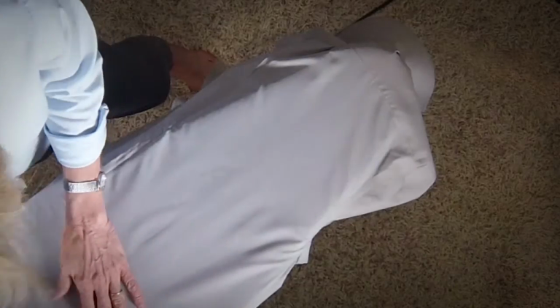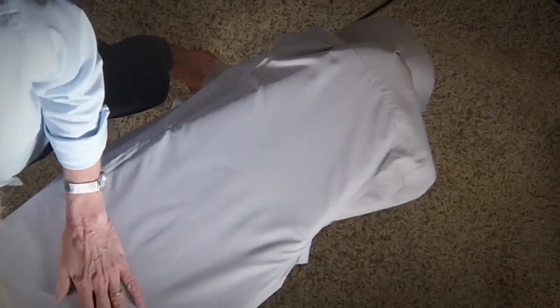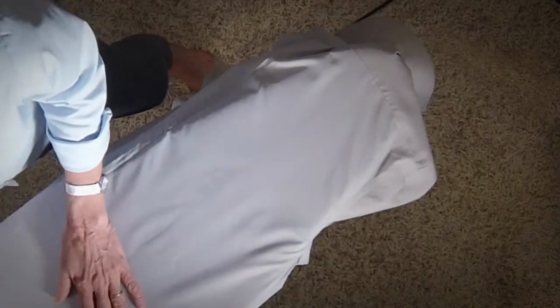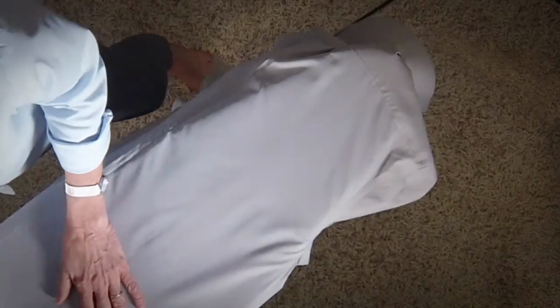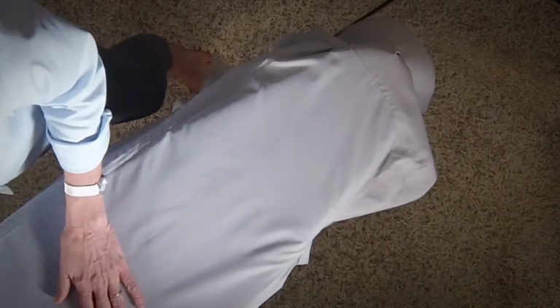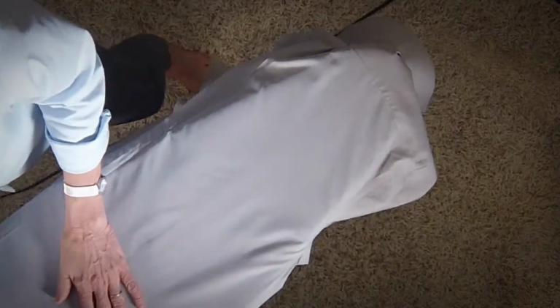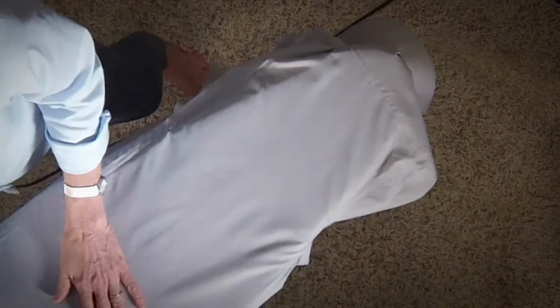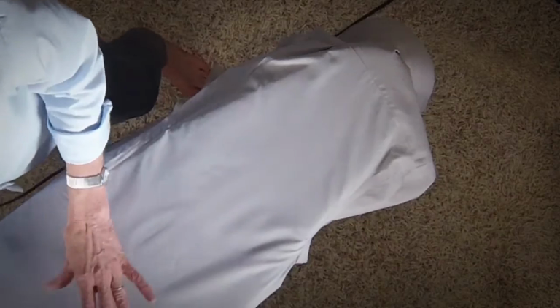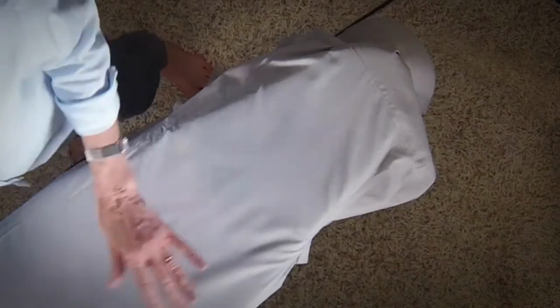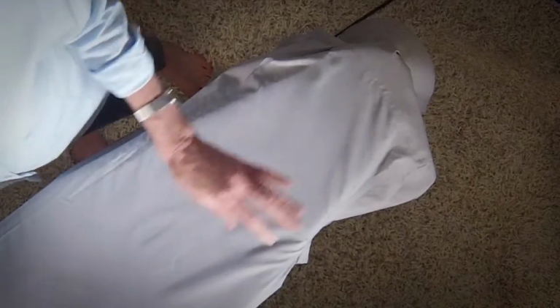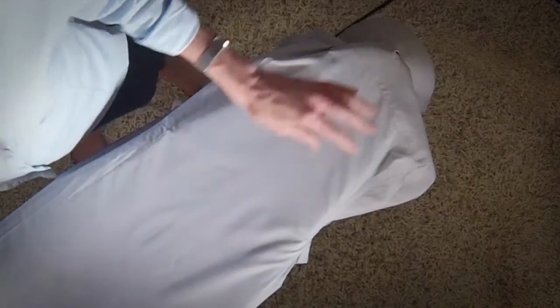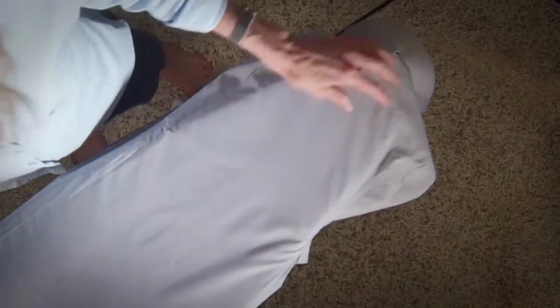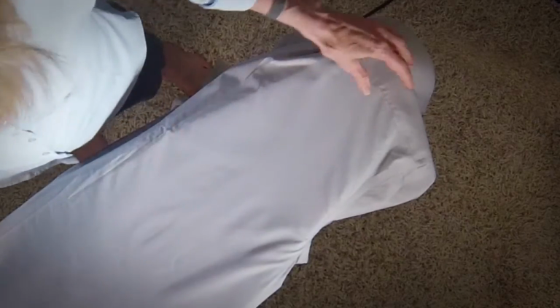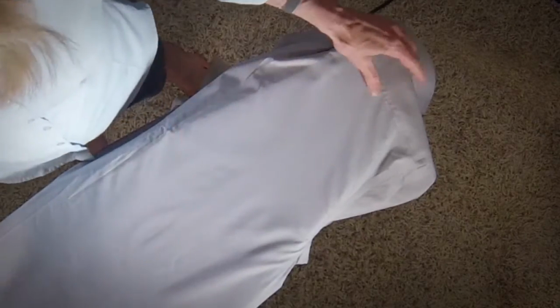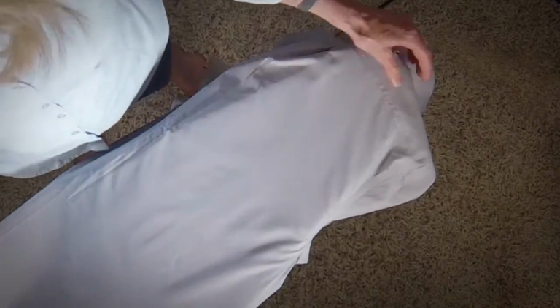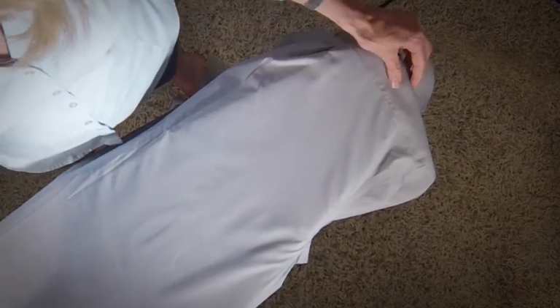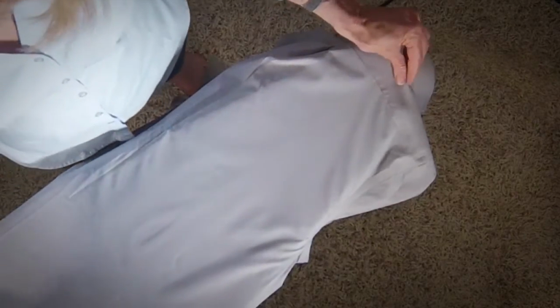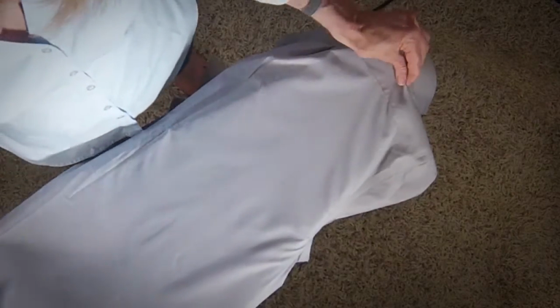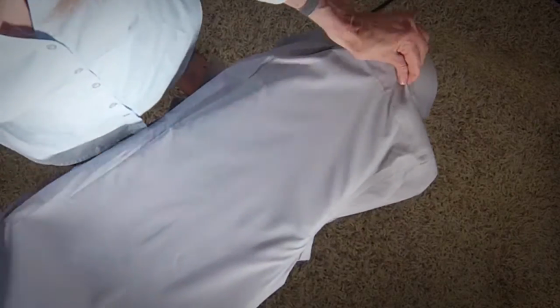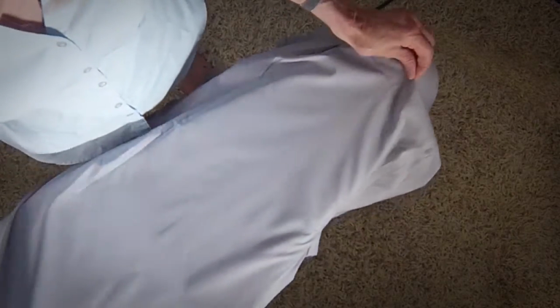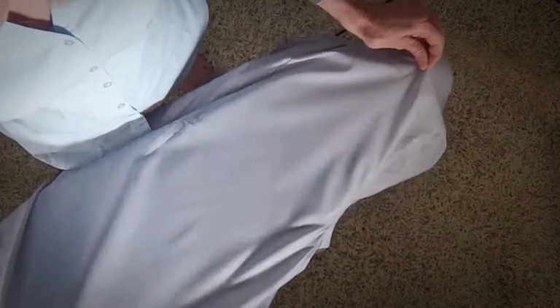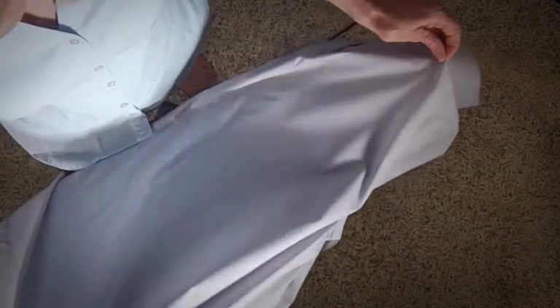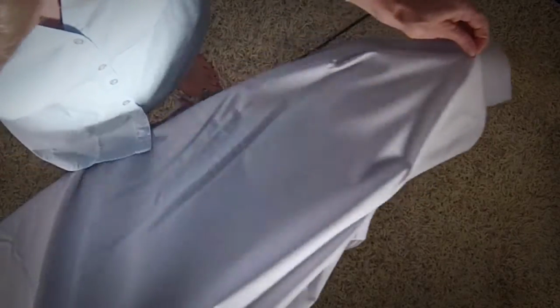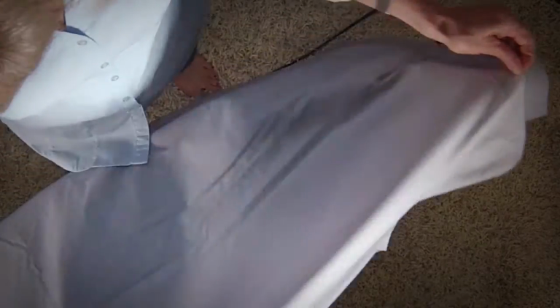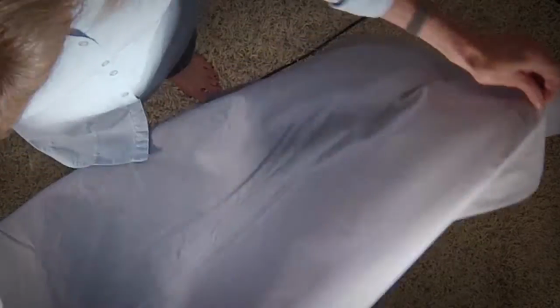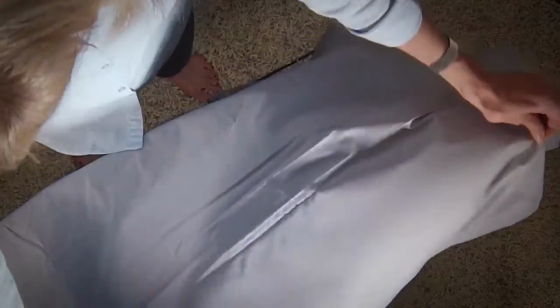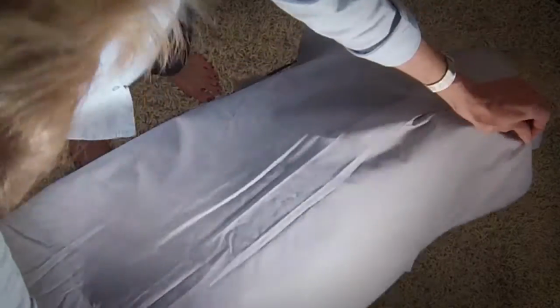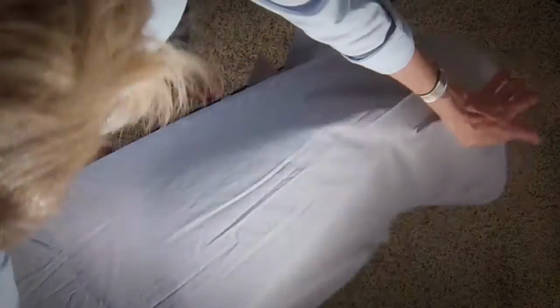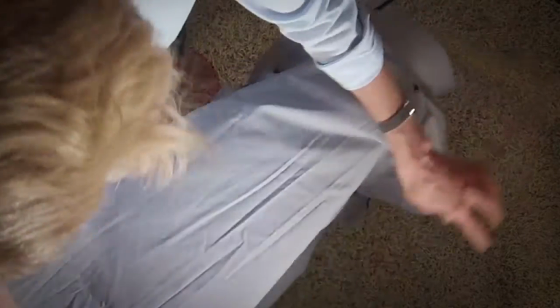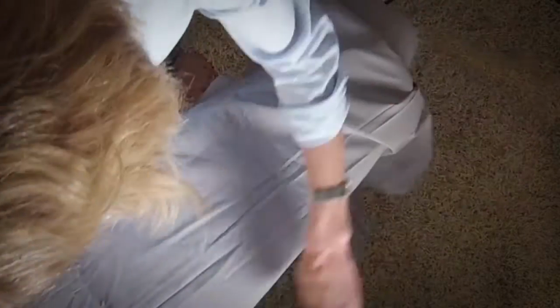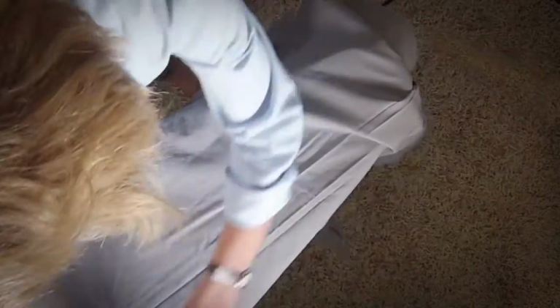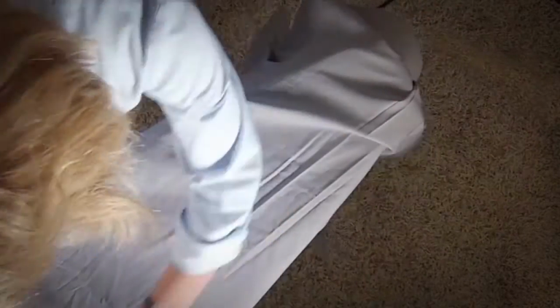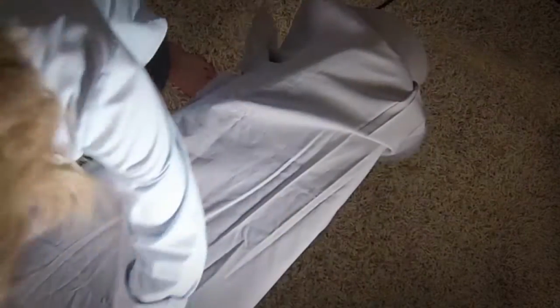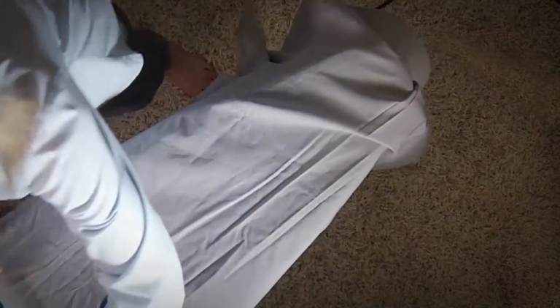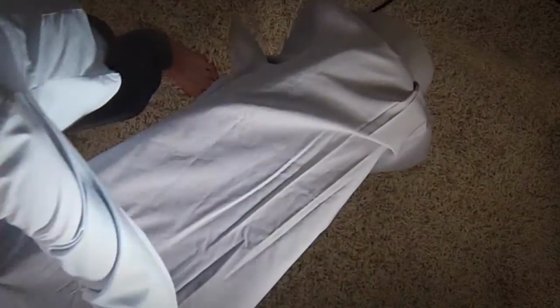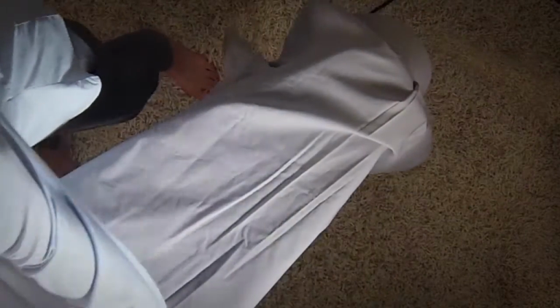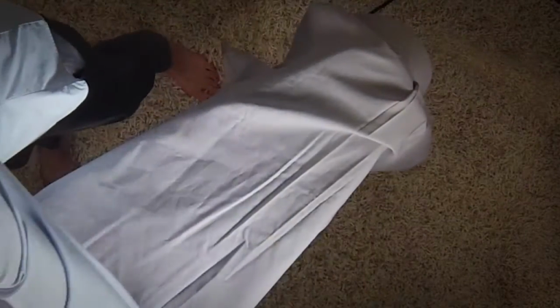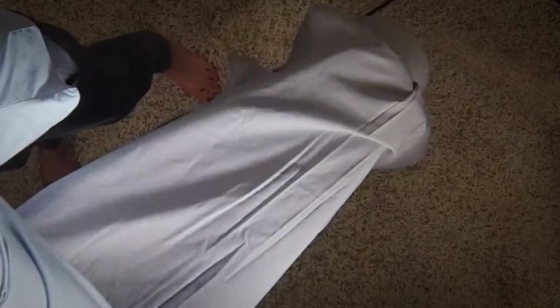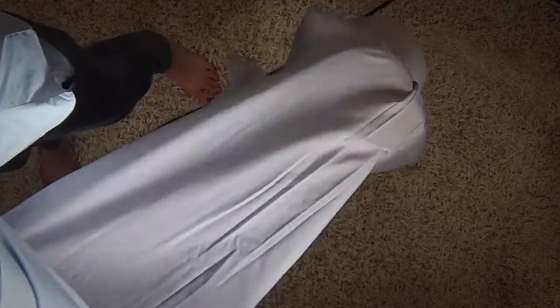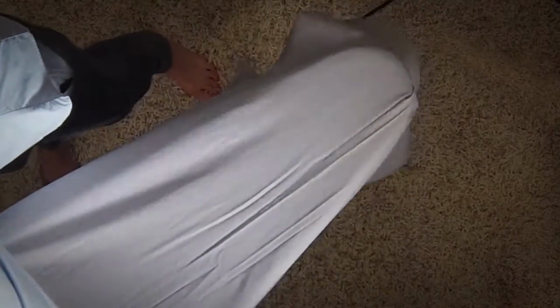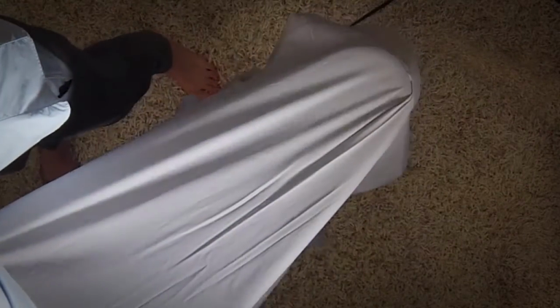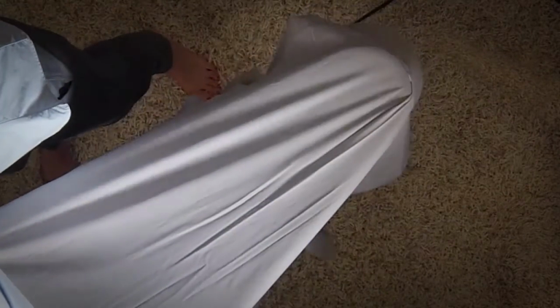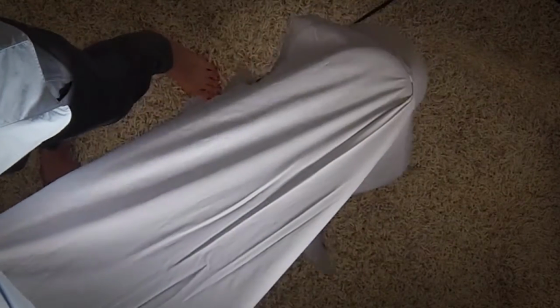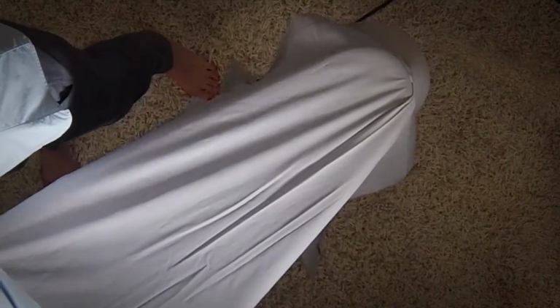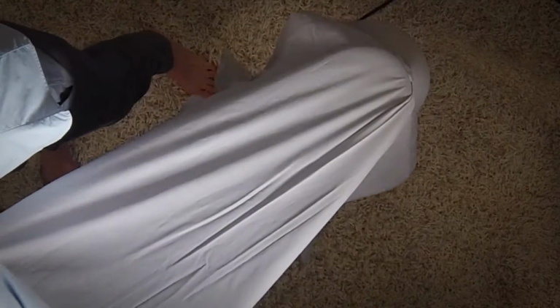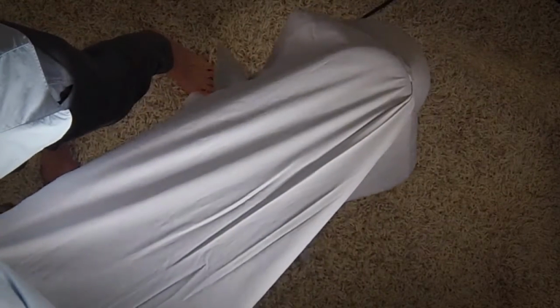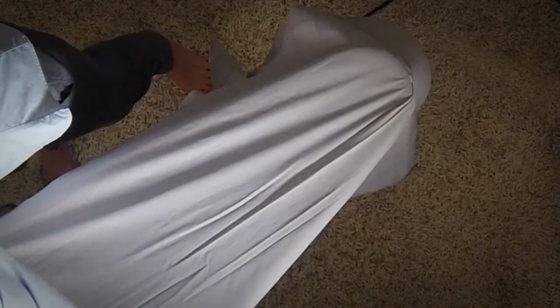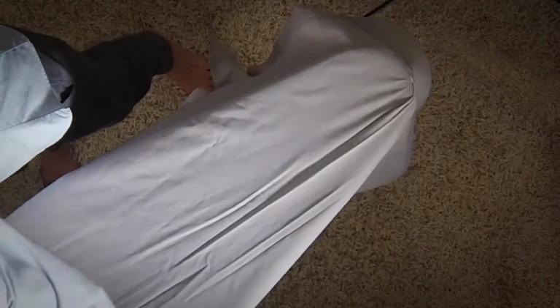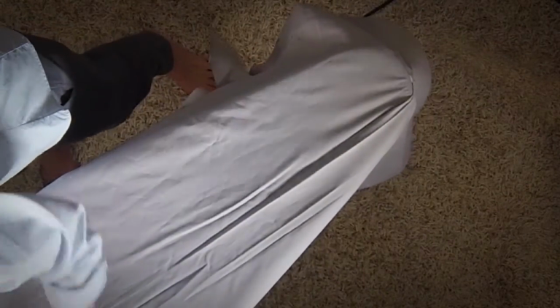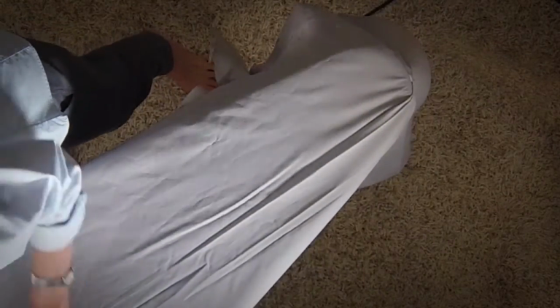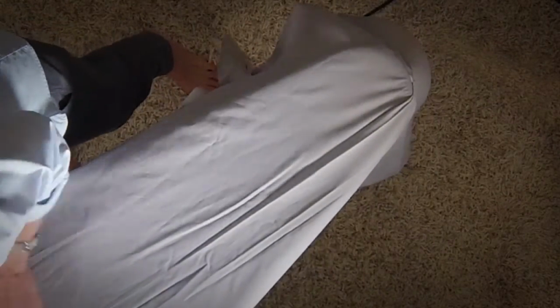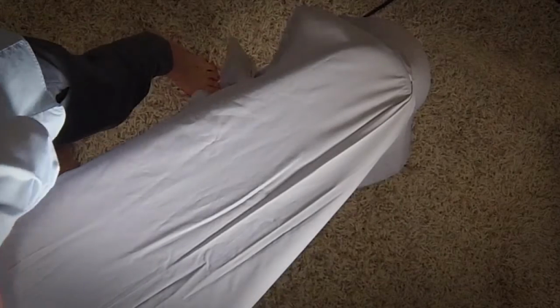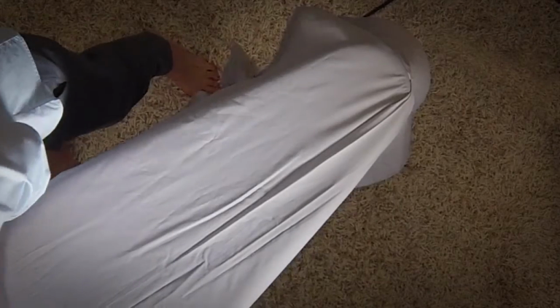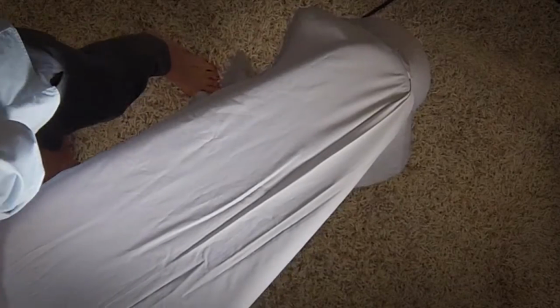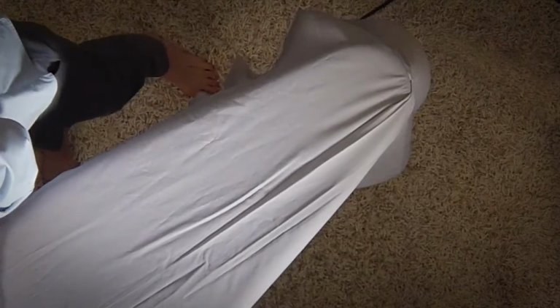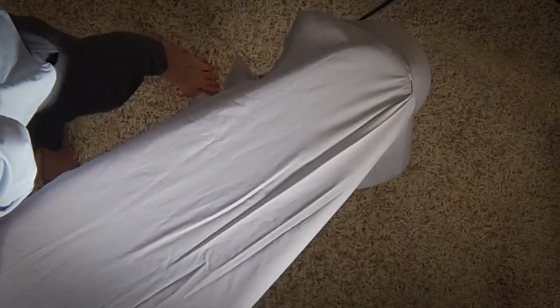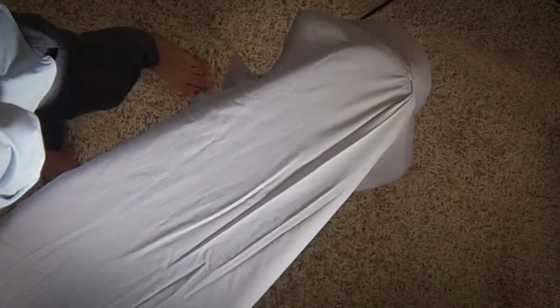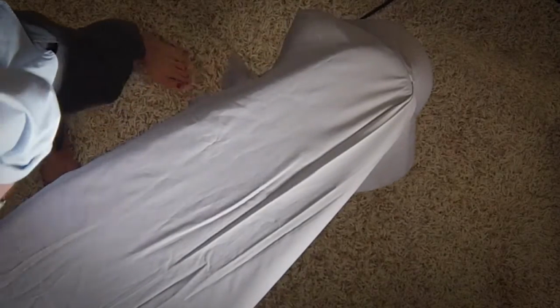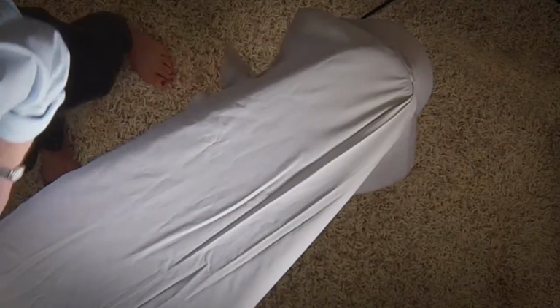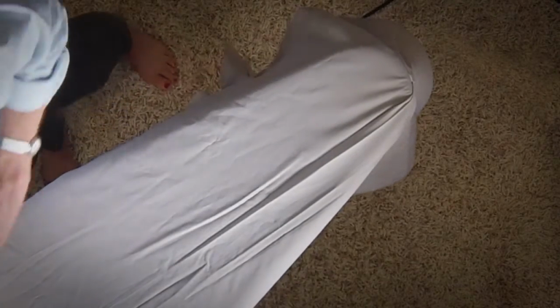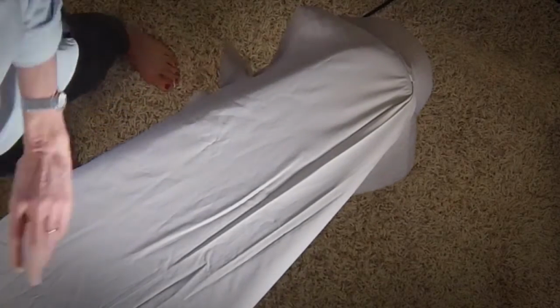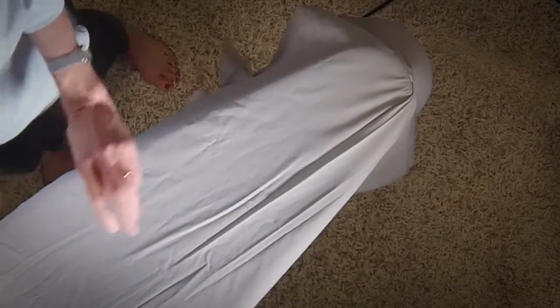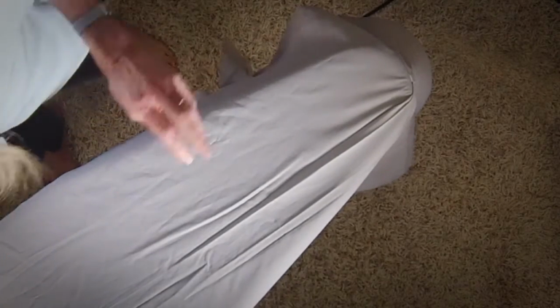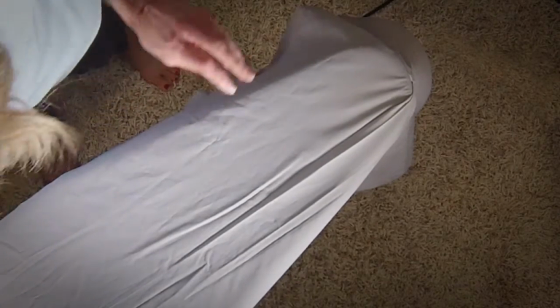Move the shirt away from you to the next section to be ironed. Smooth flat, spray, and iron.